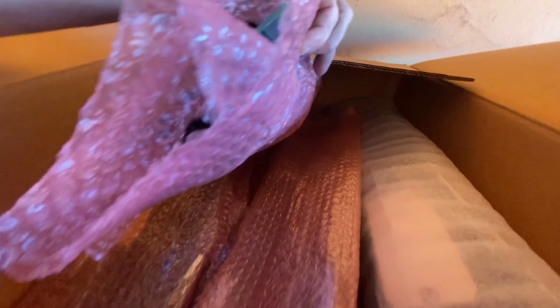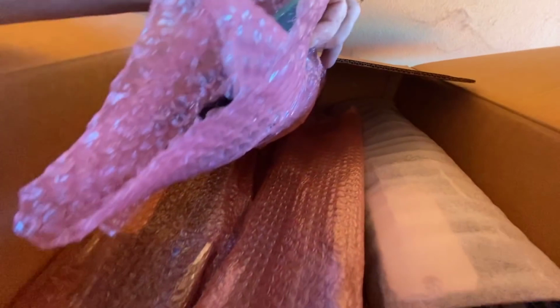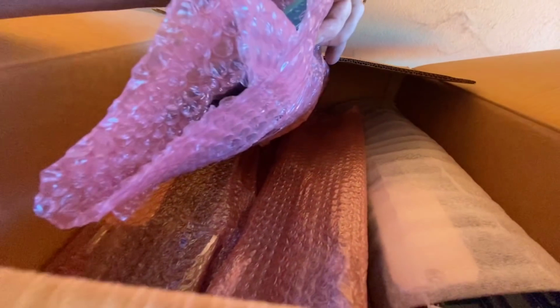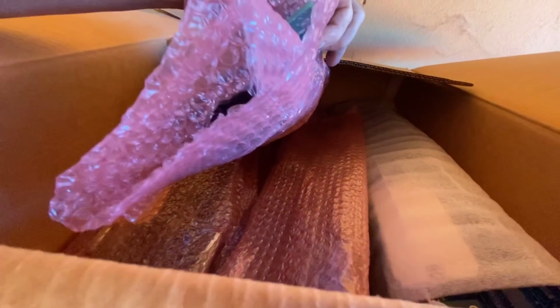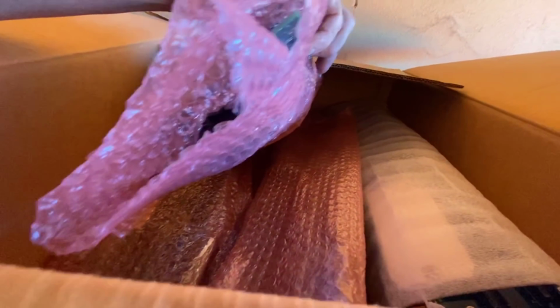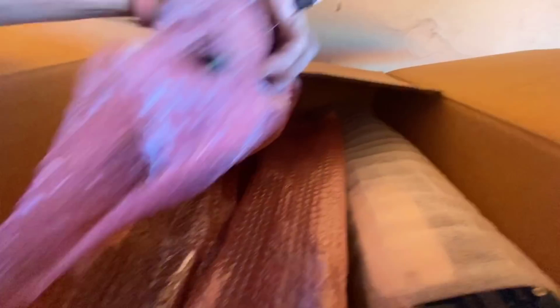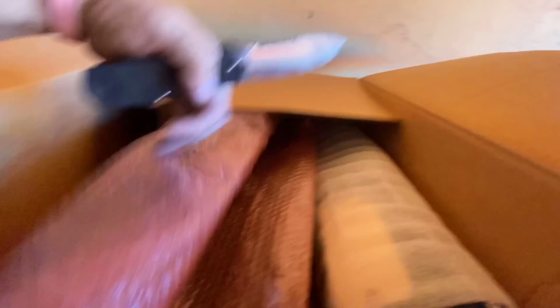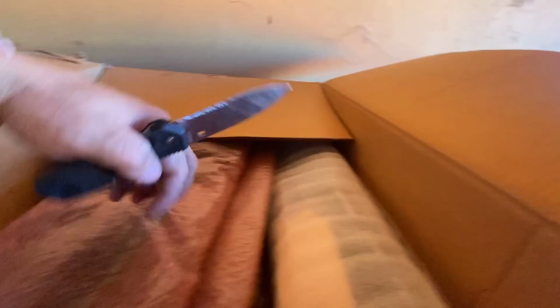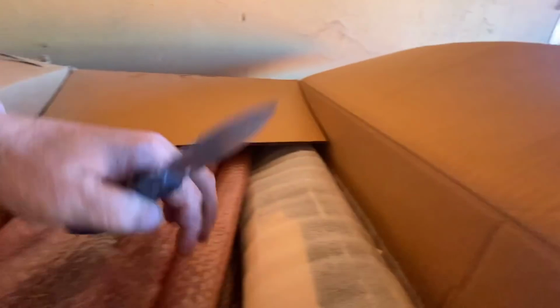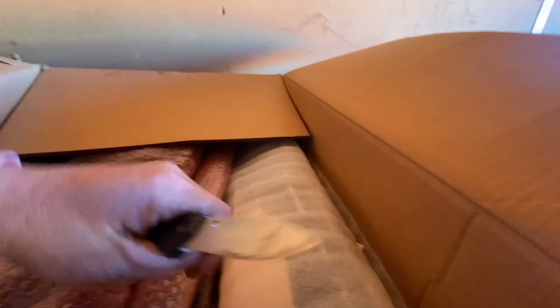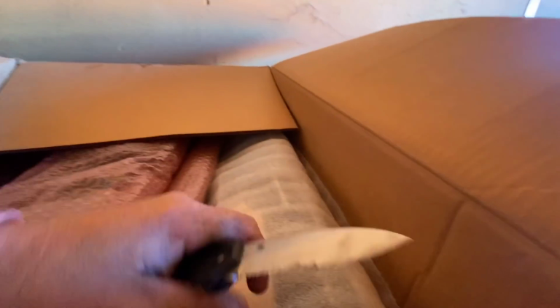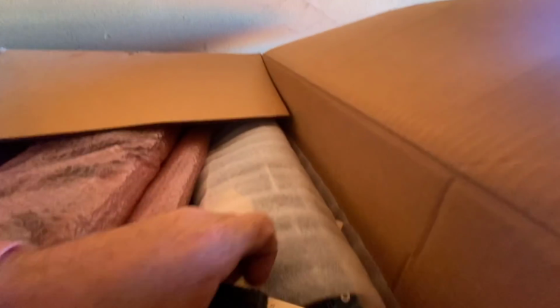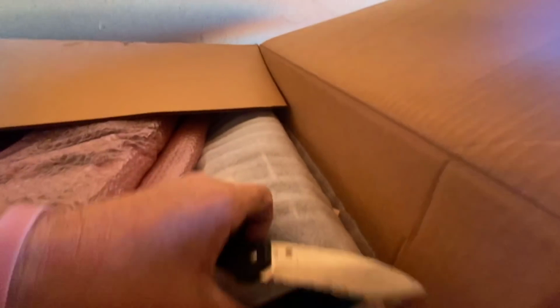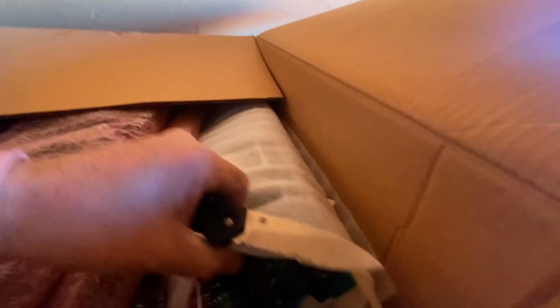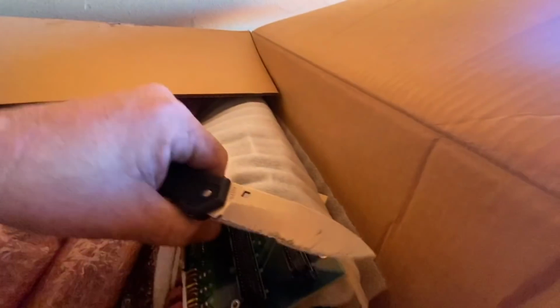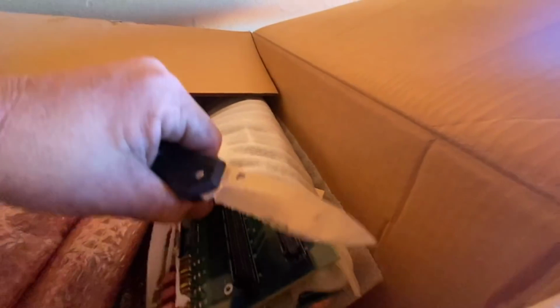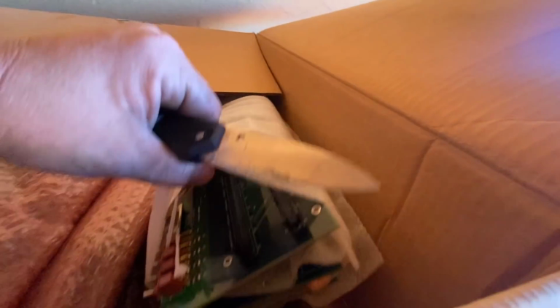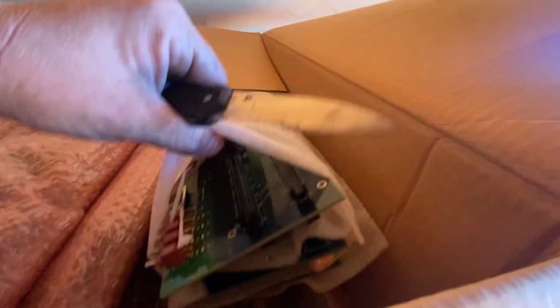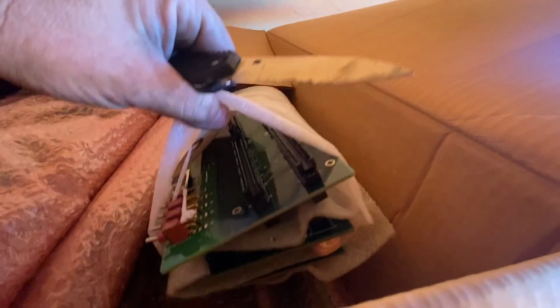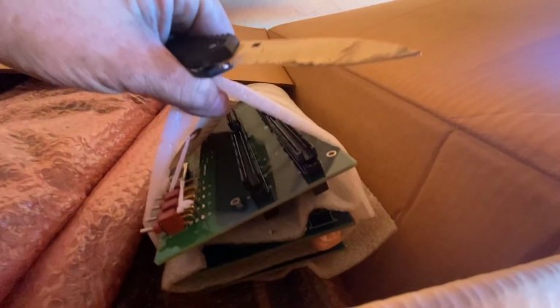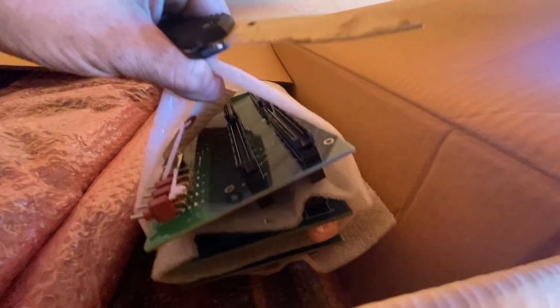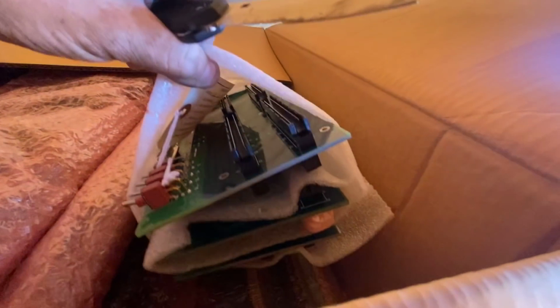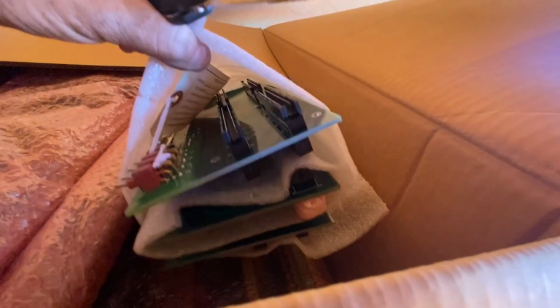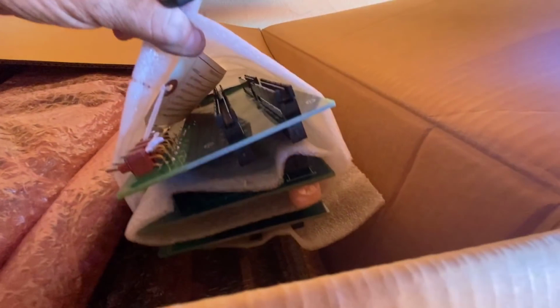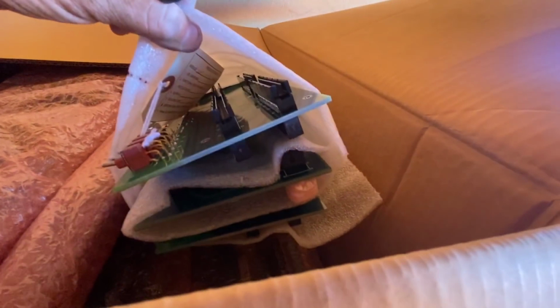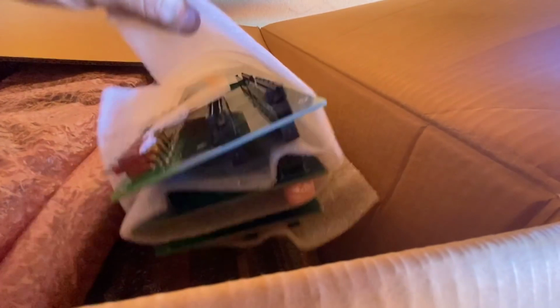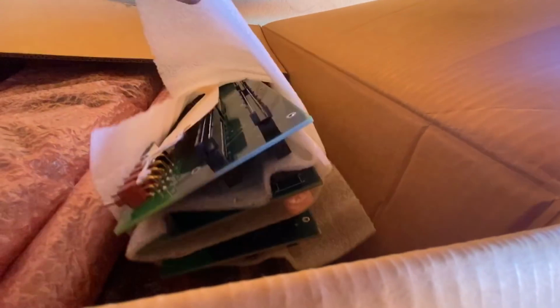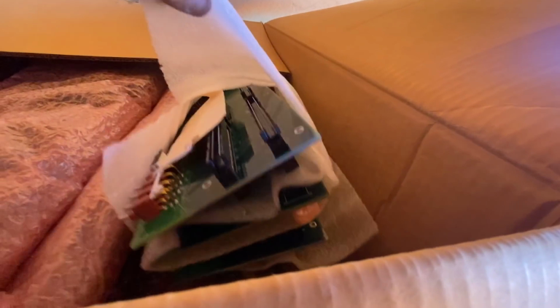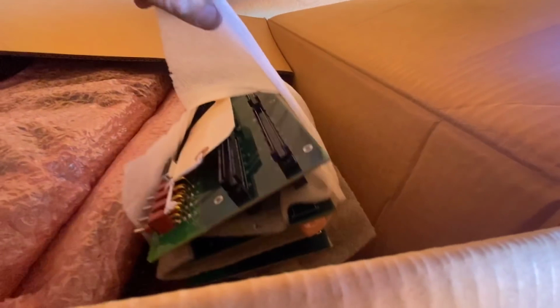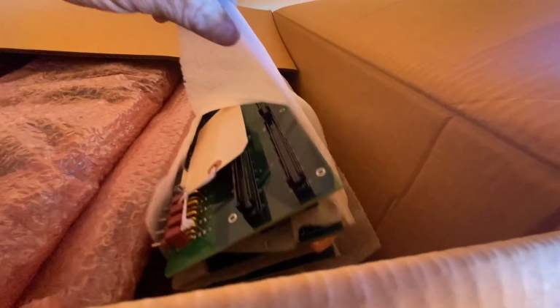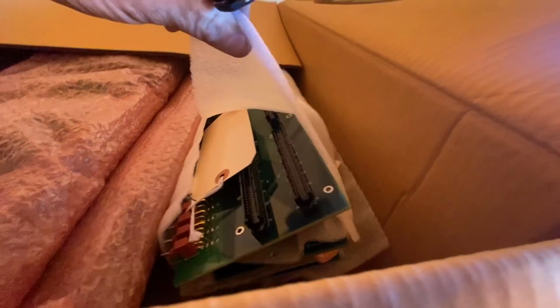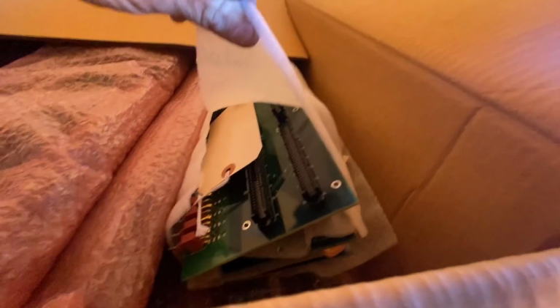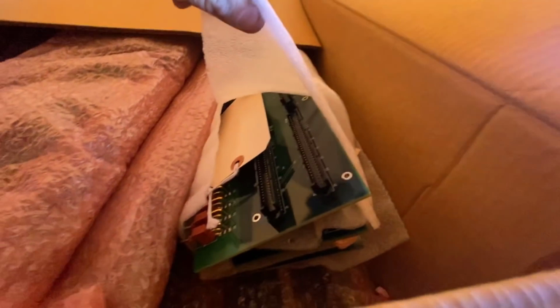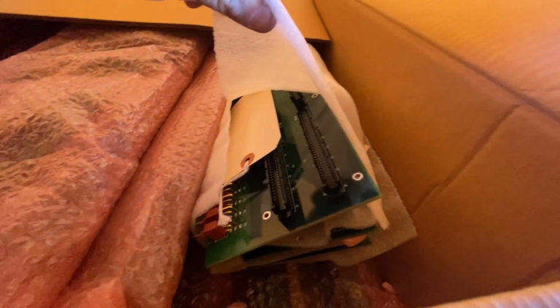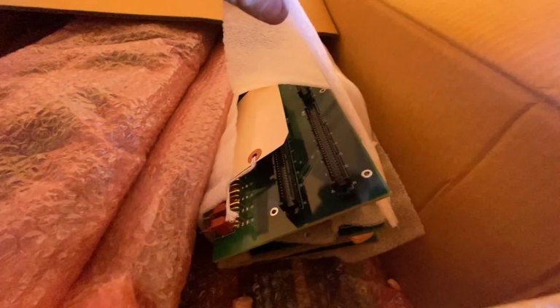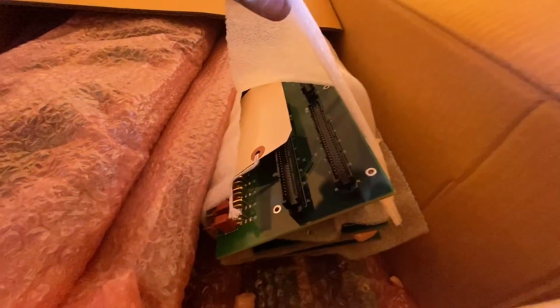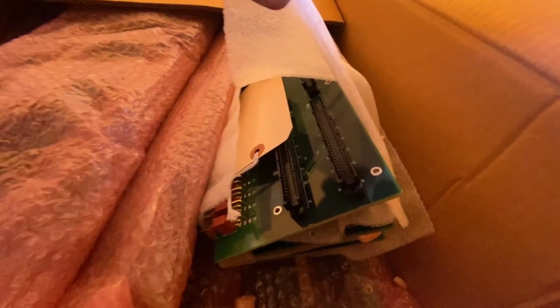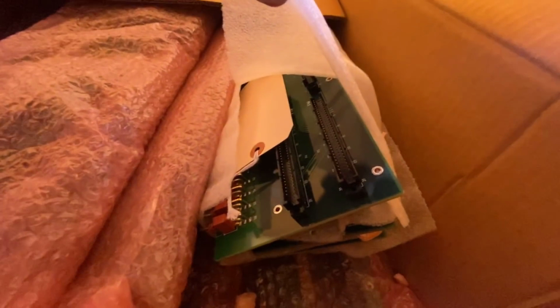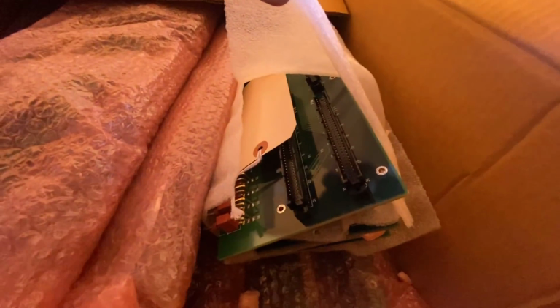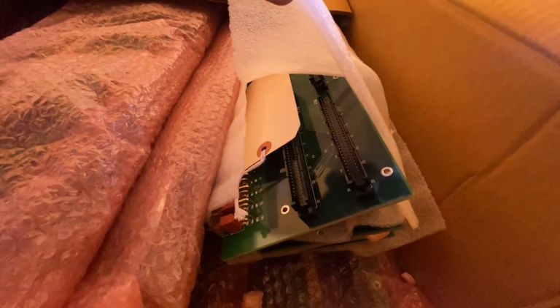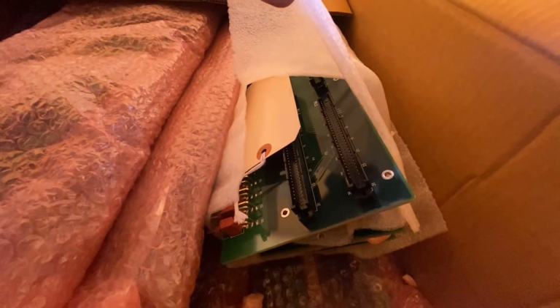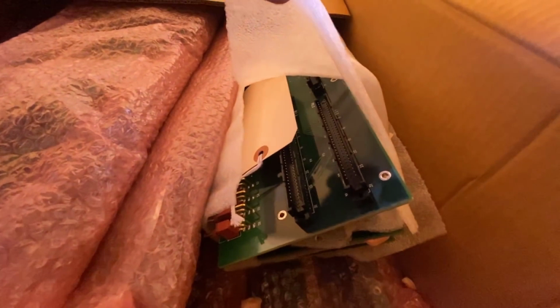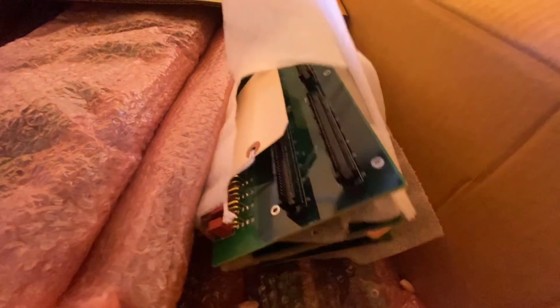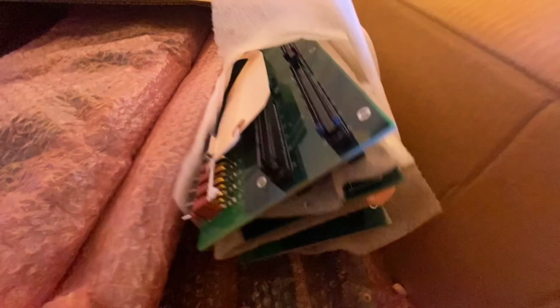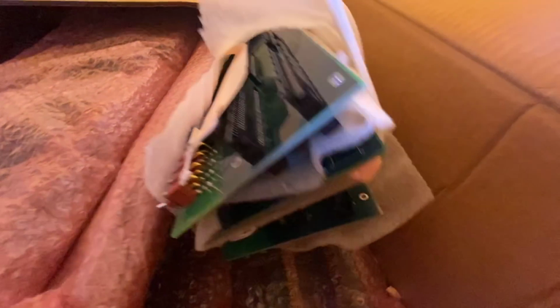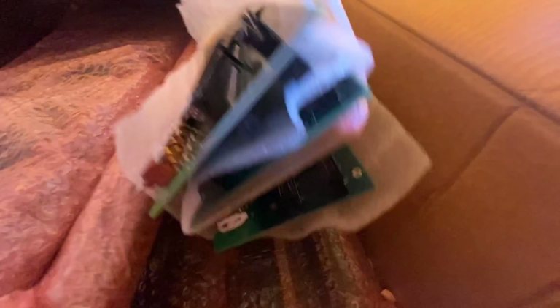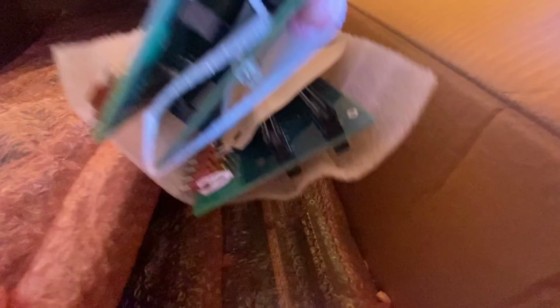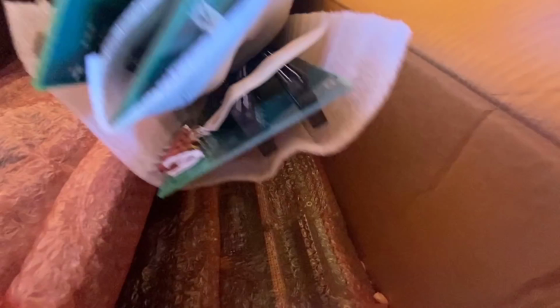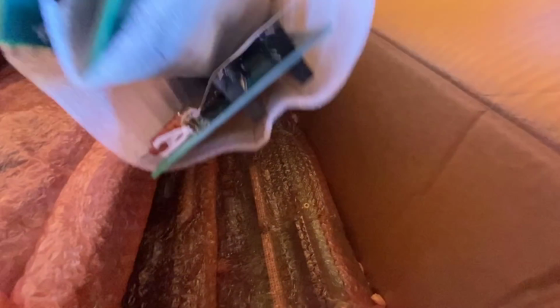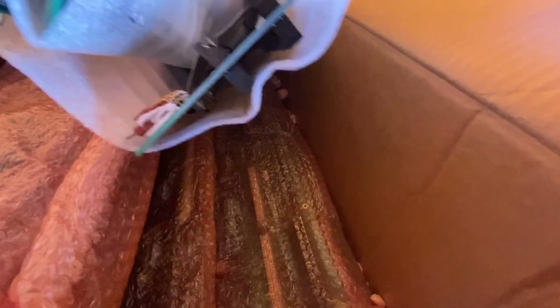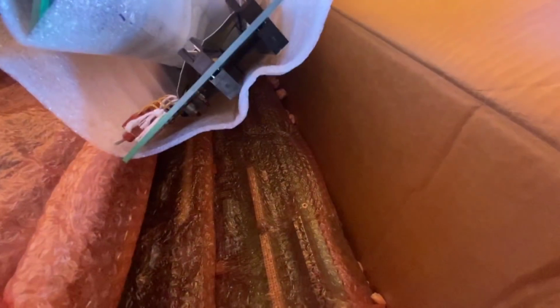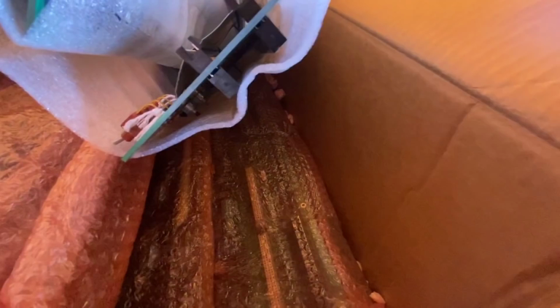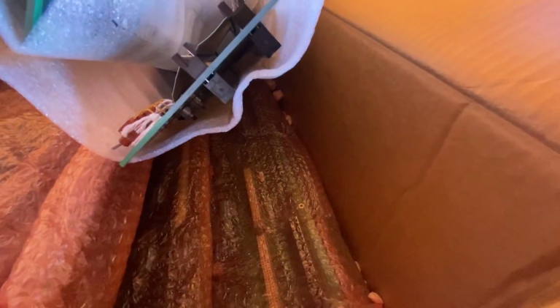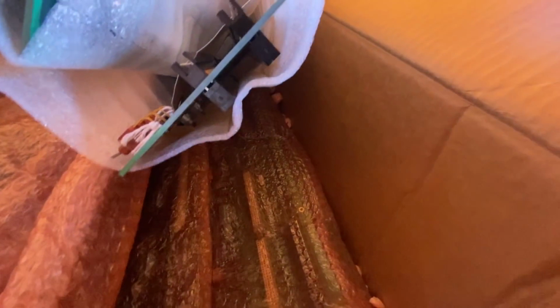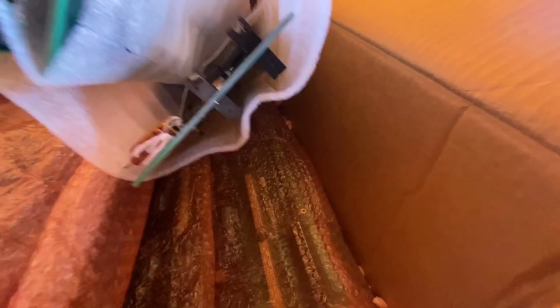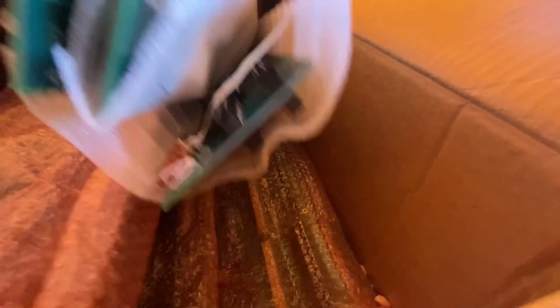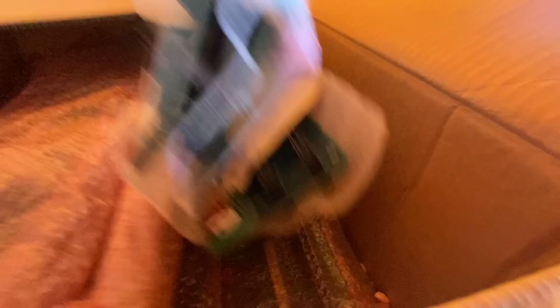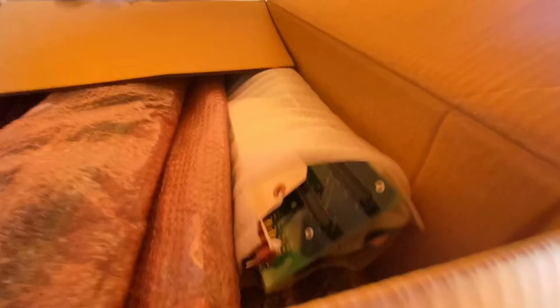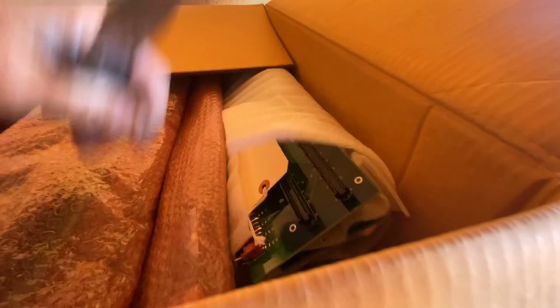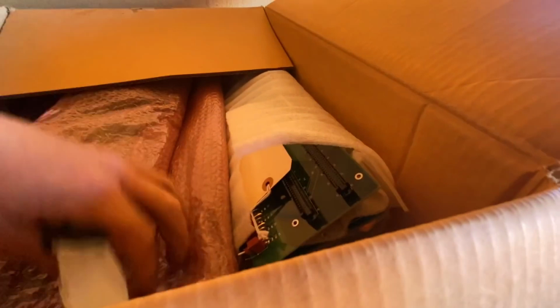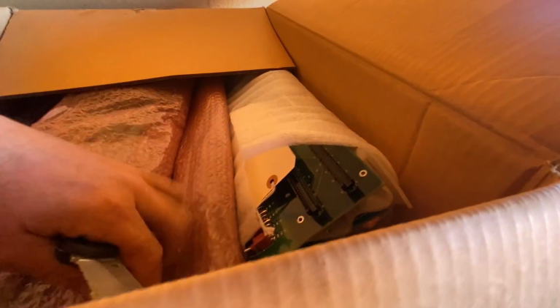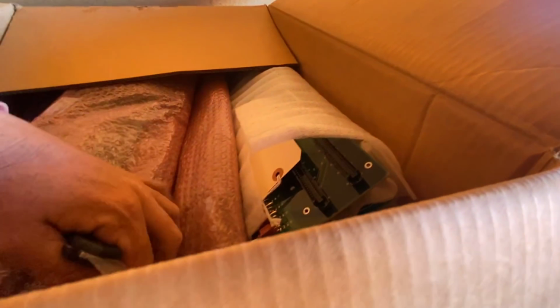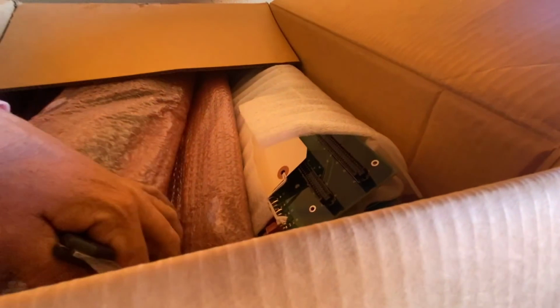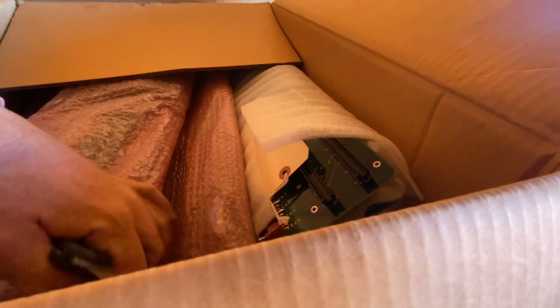Motherboards. Look at that — those are probably gold pins right there. Gold, silver, platinum.